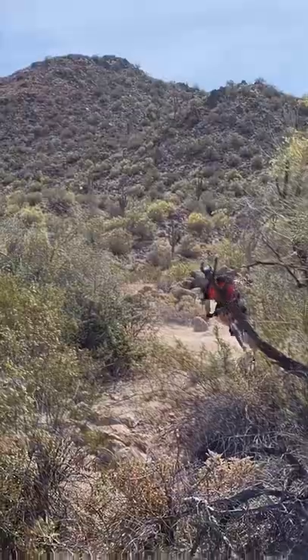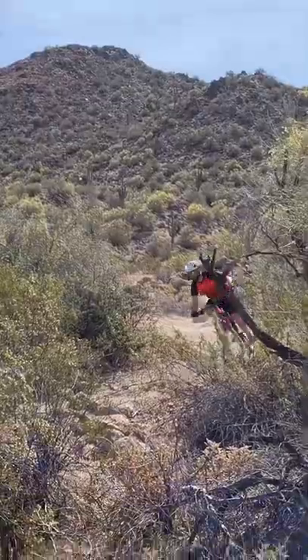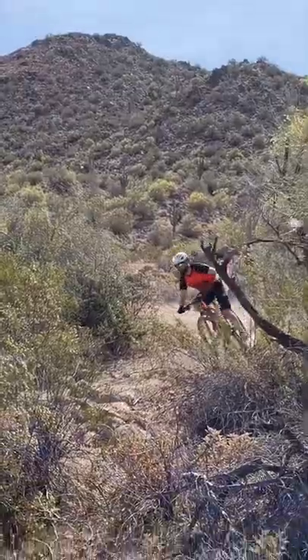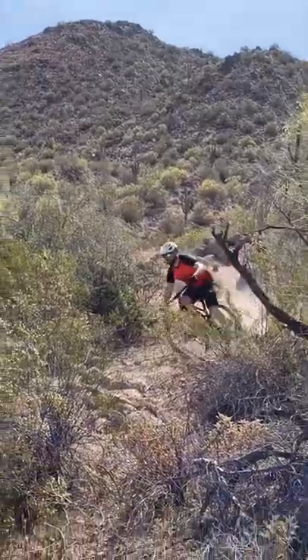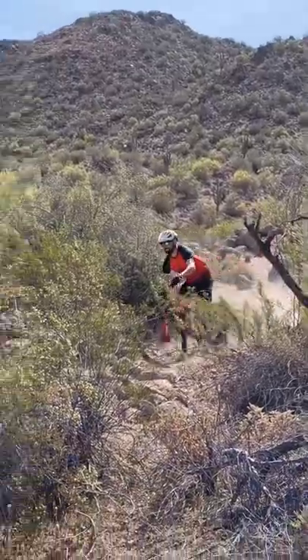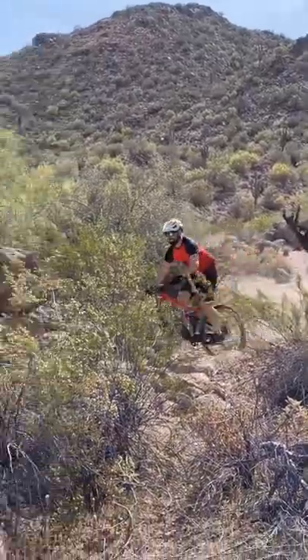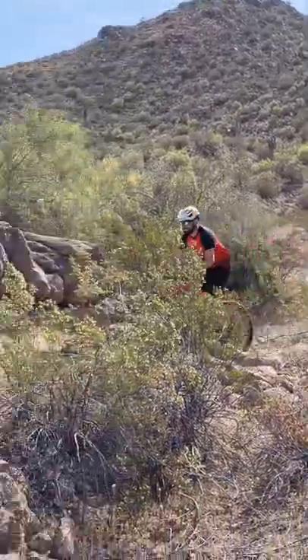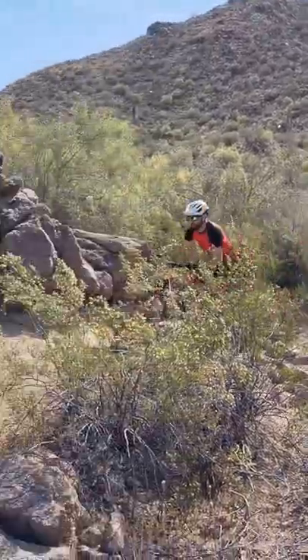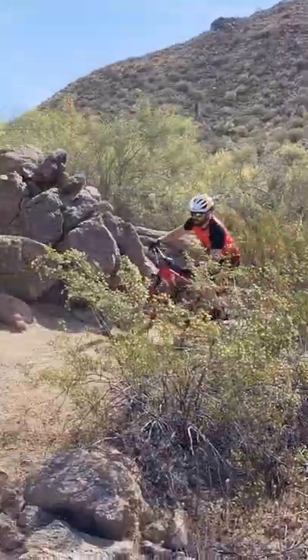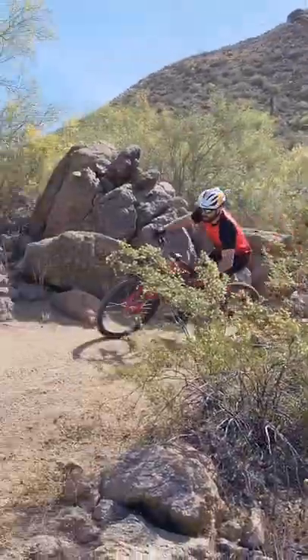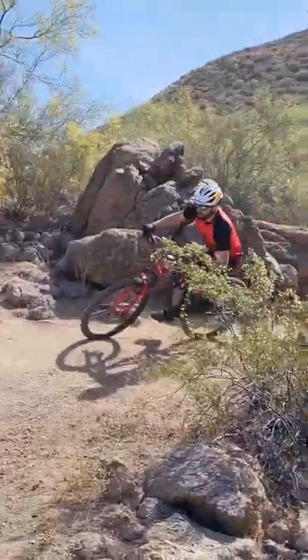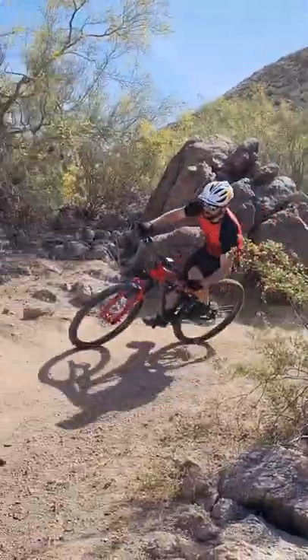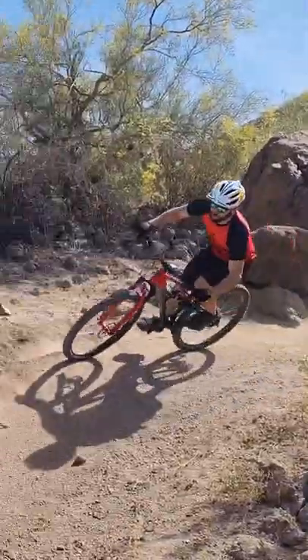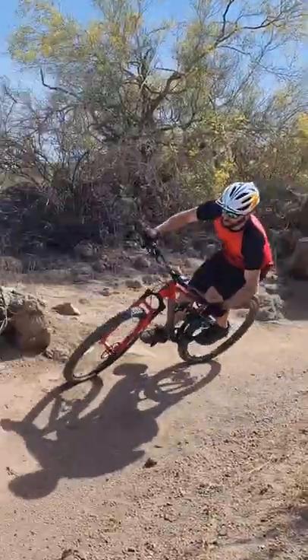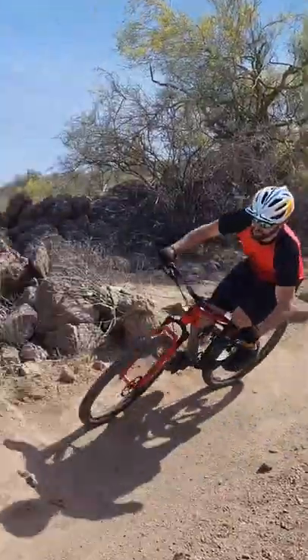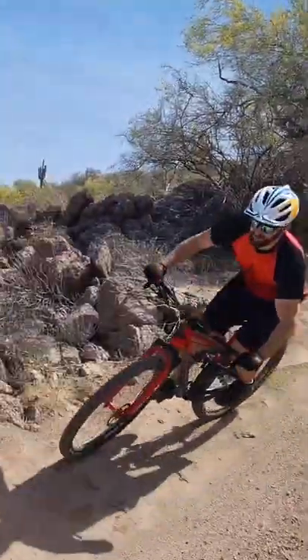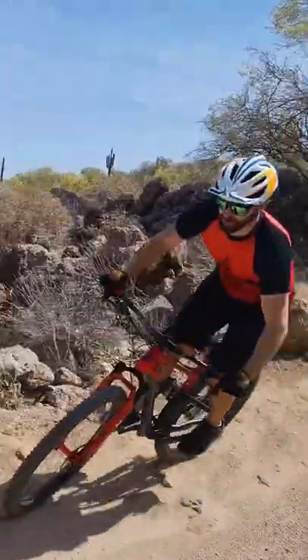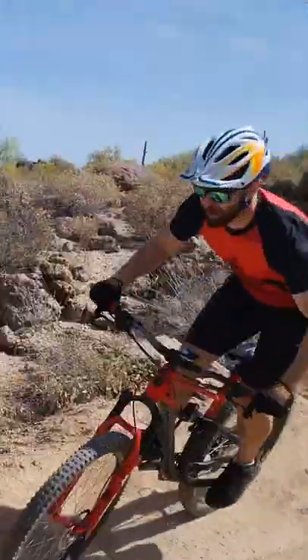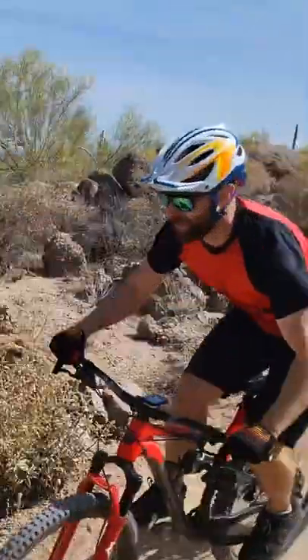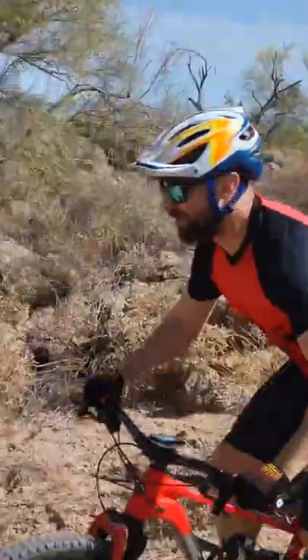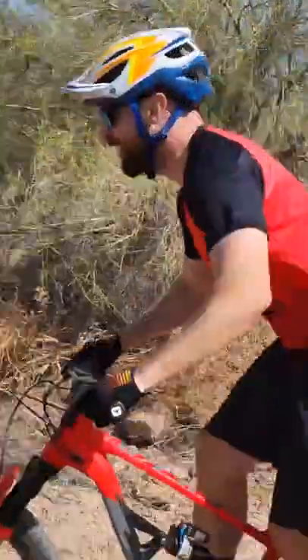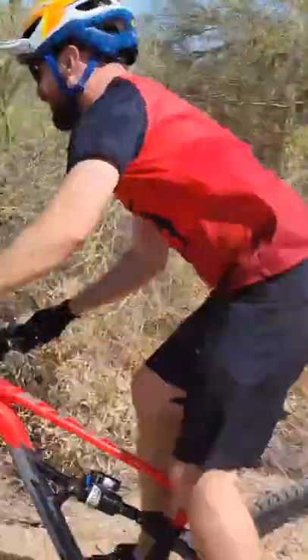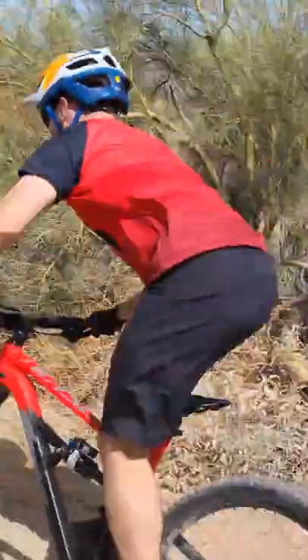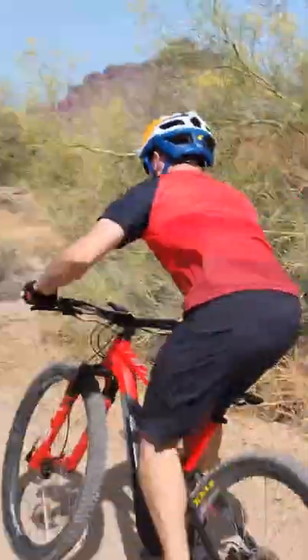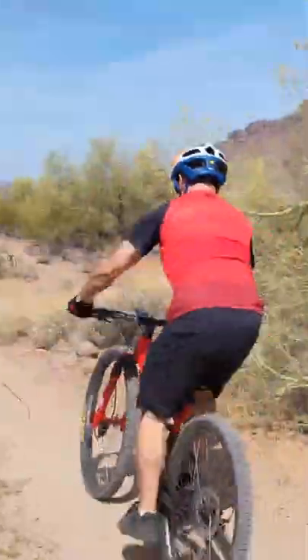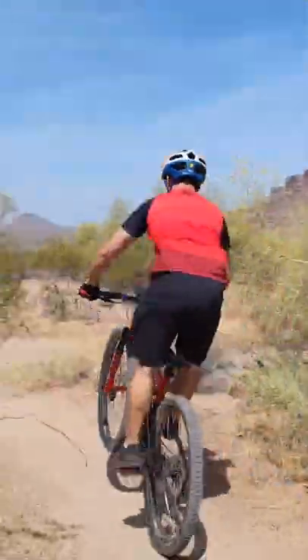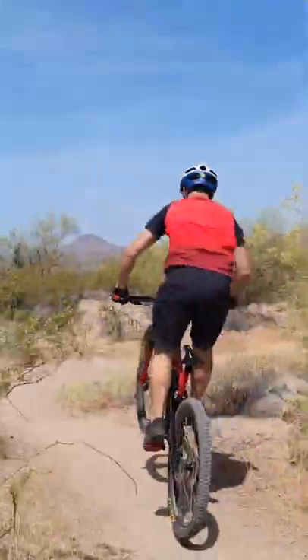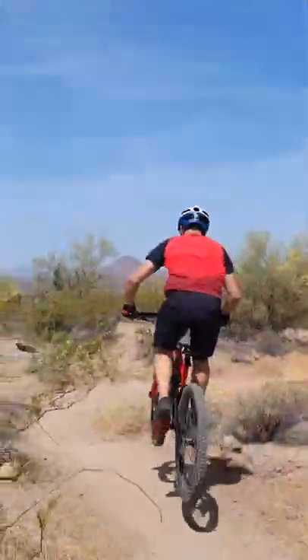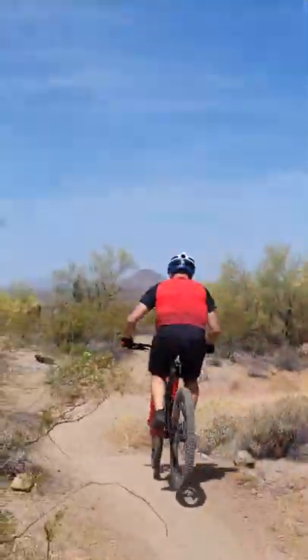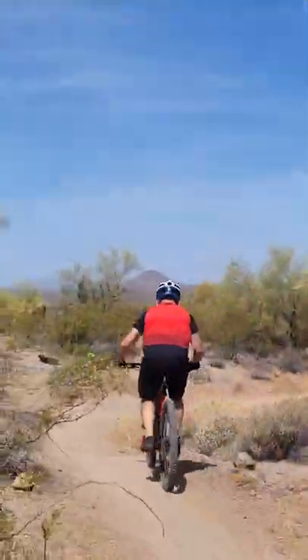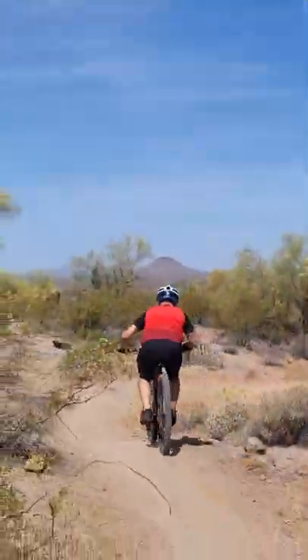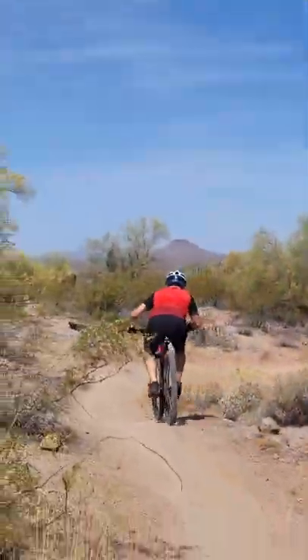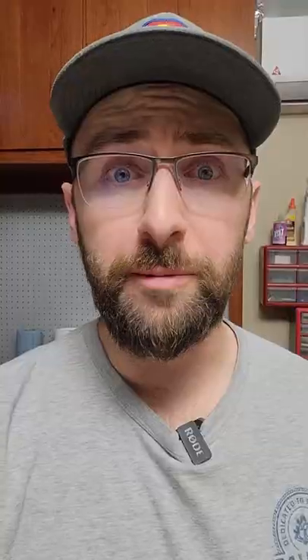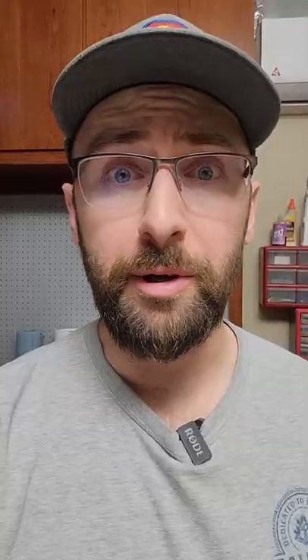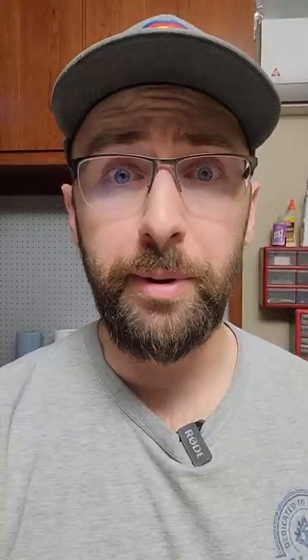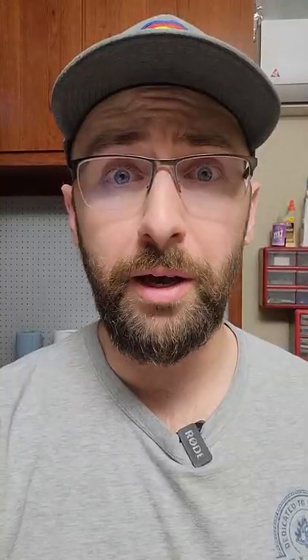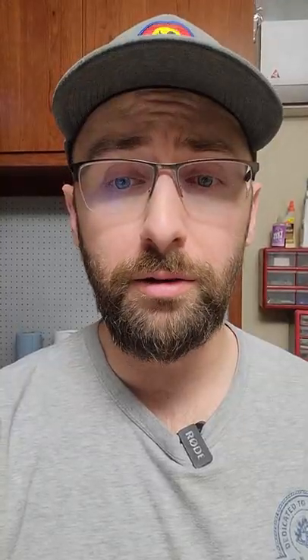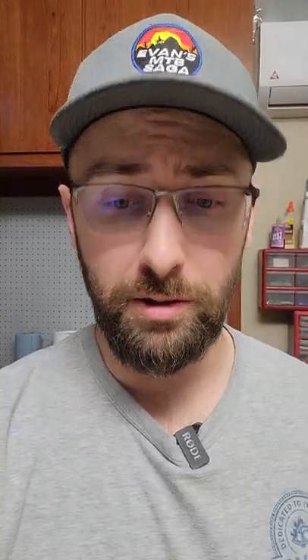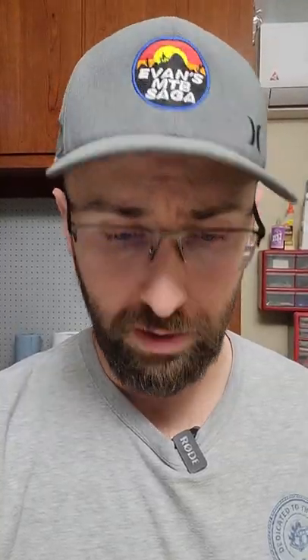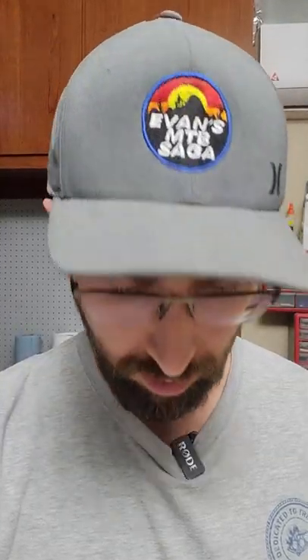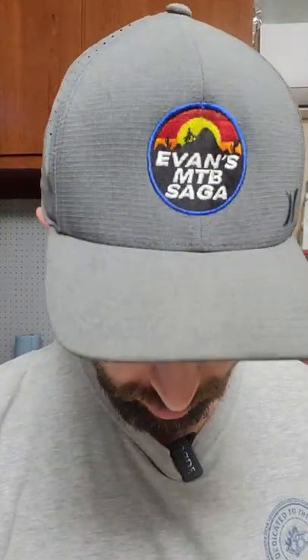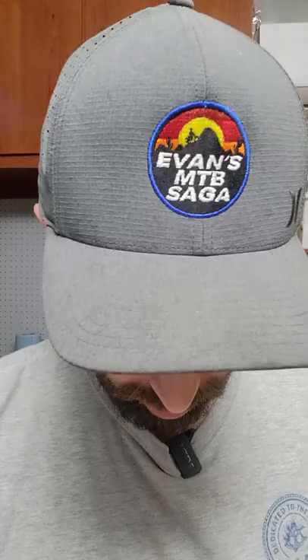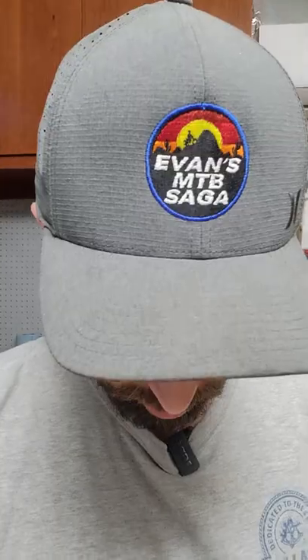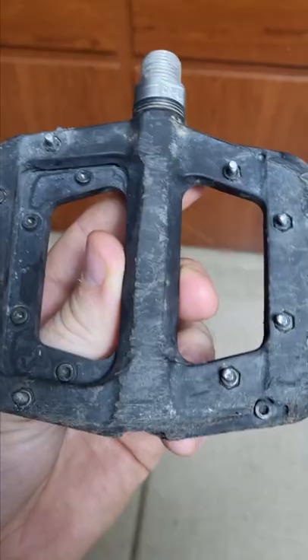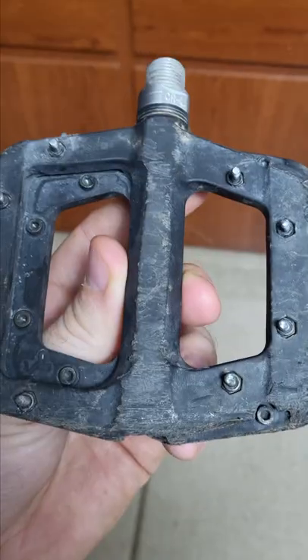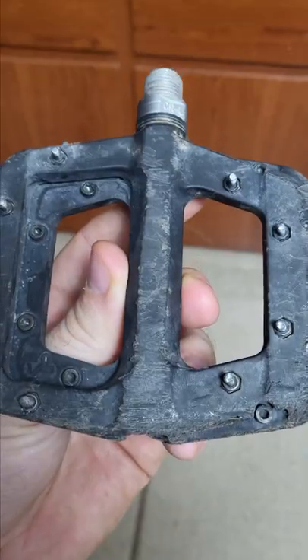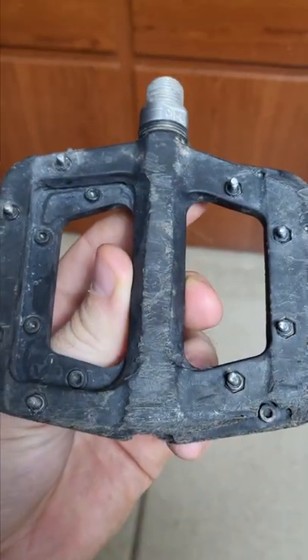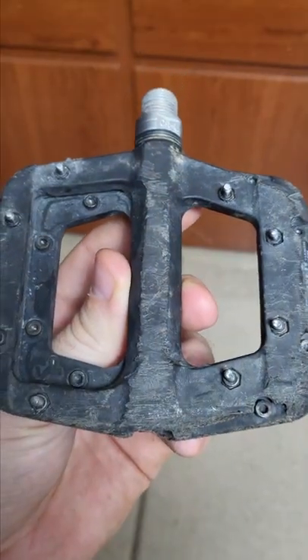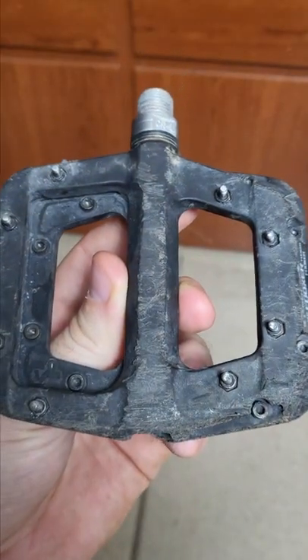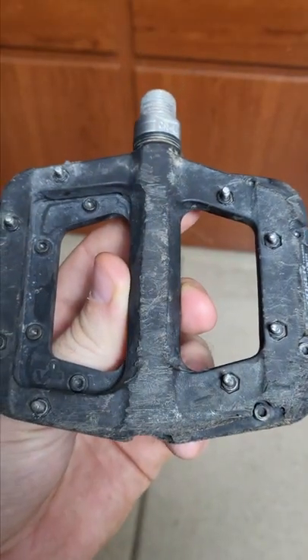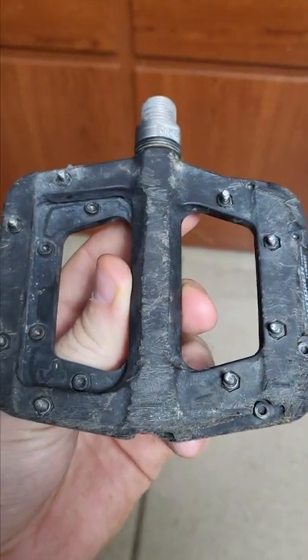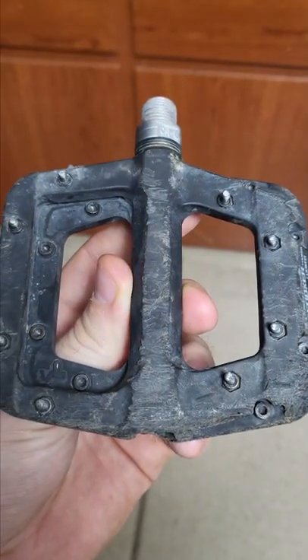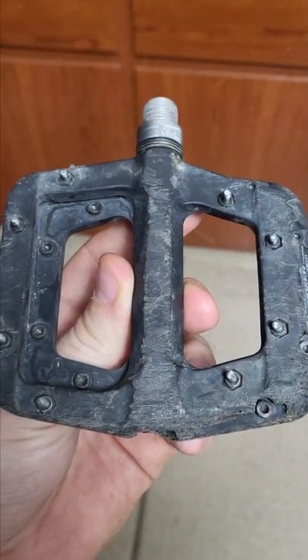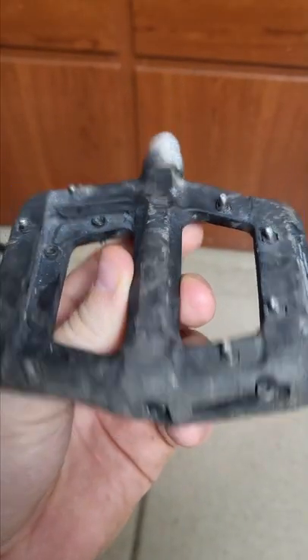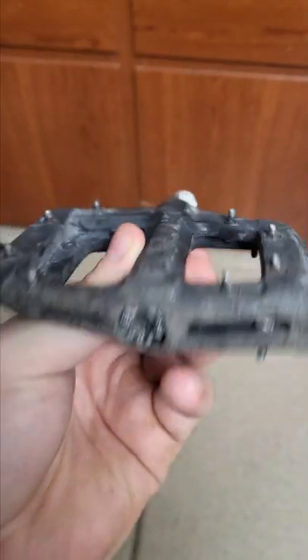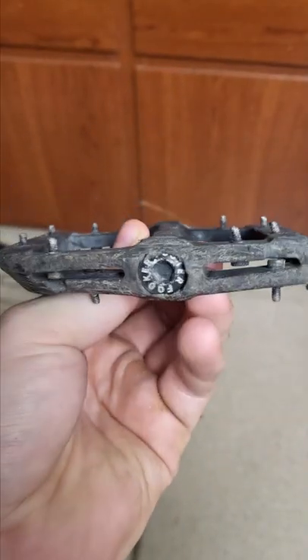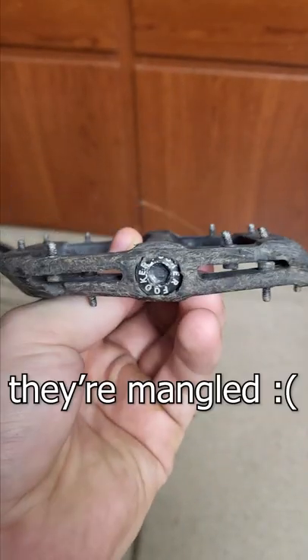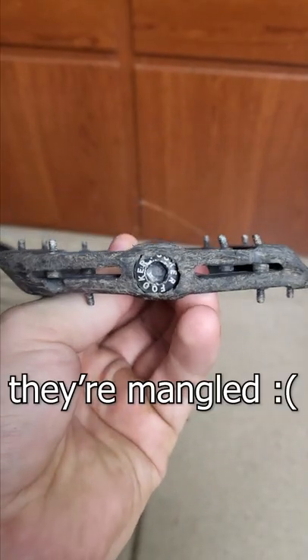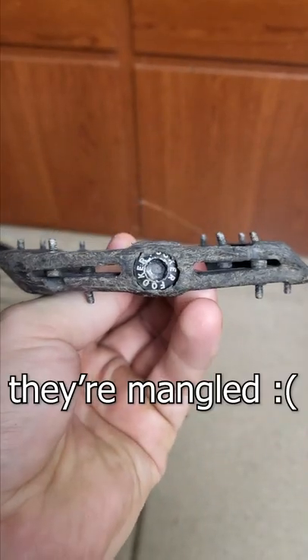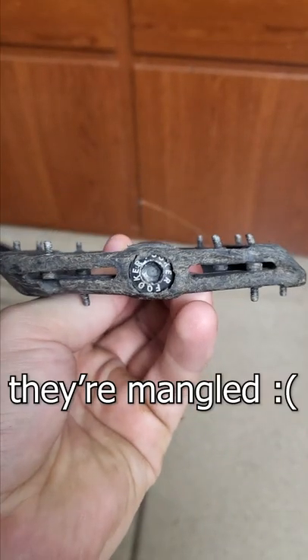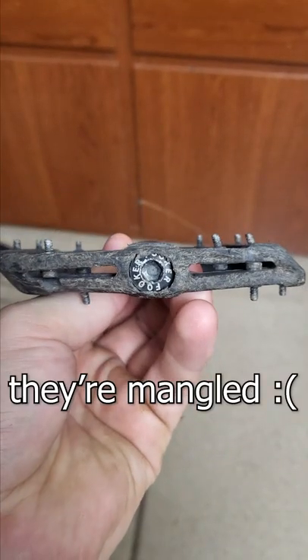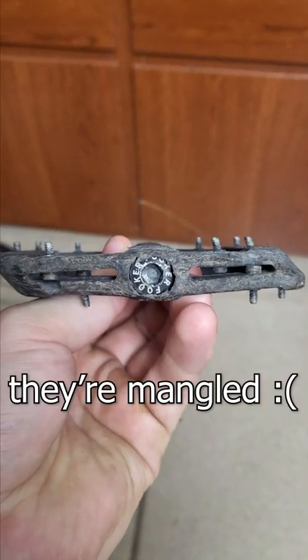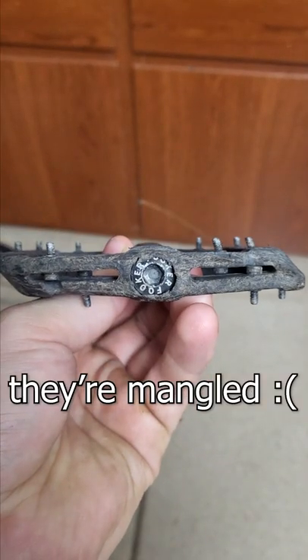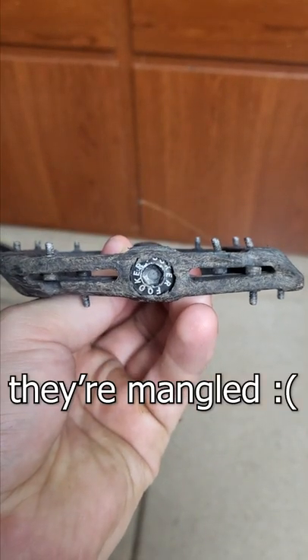So I was riding my budget polygon and I was like, pedal! Why do I keep slipping pedals? And then I looked down and saw my pedals — they're mangled.